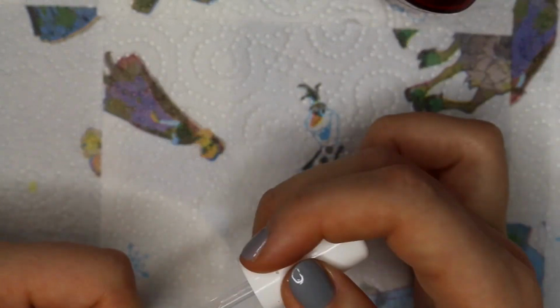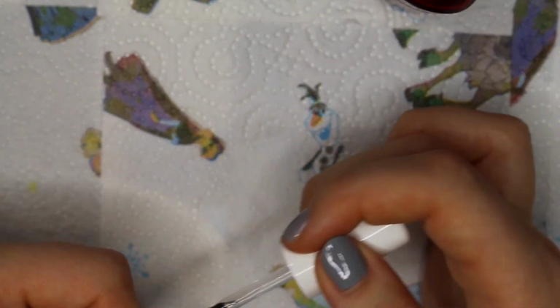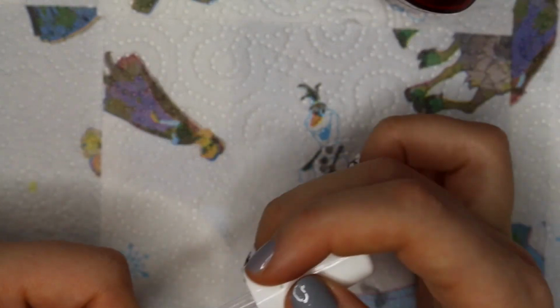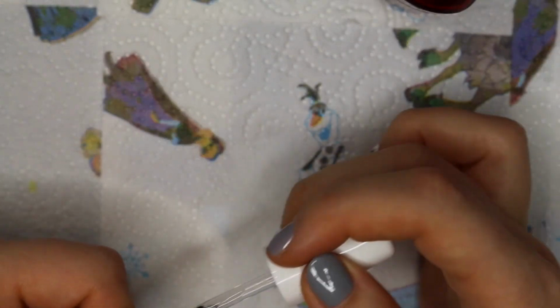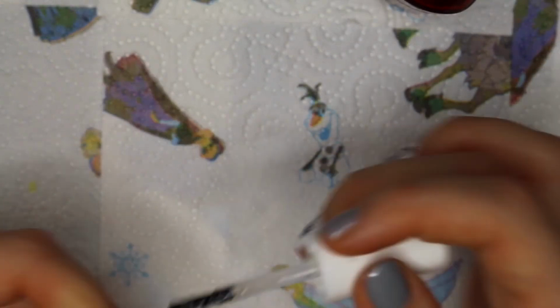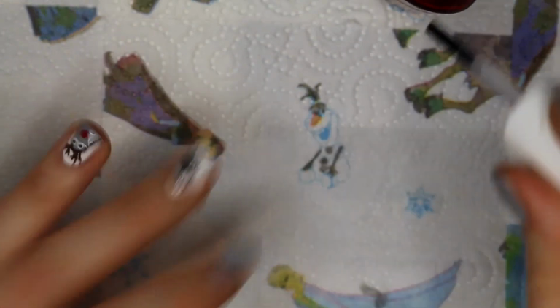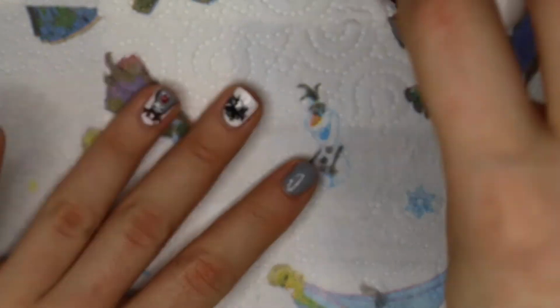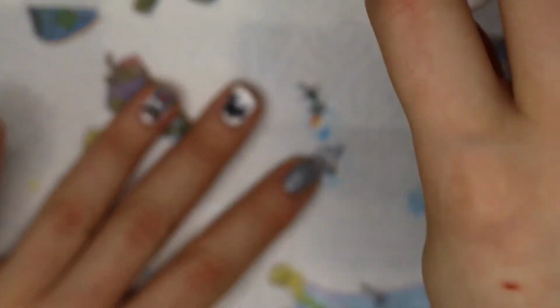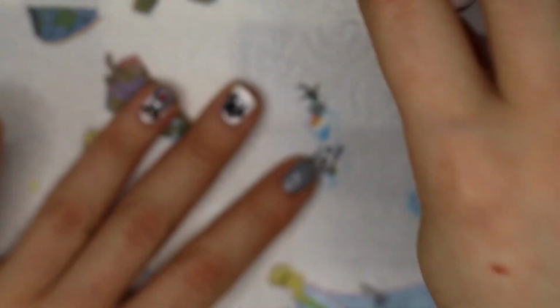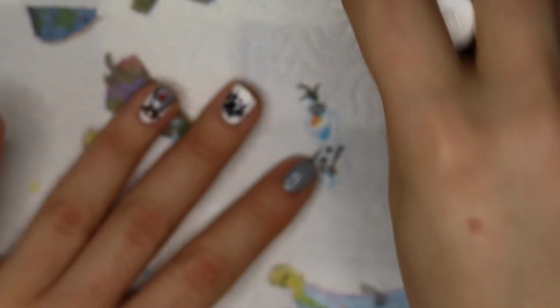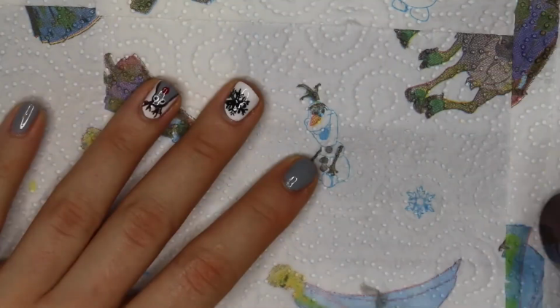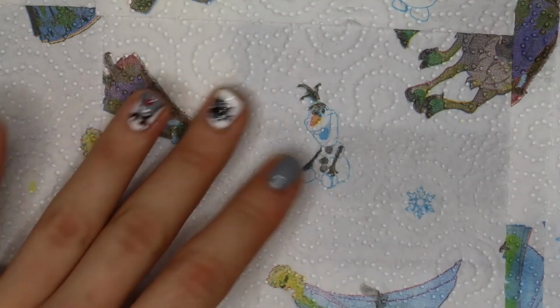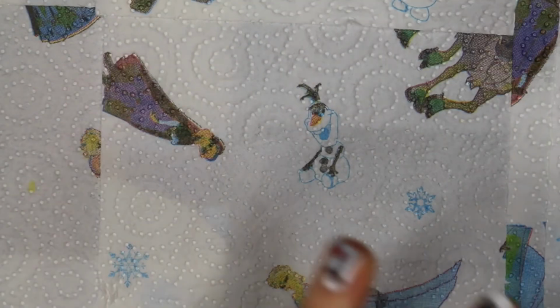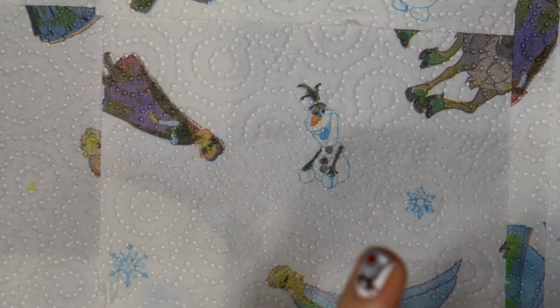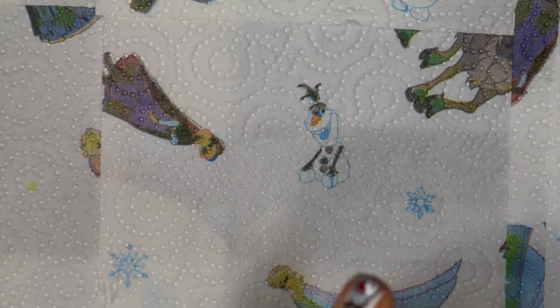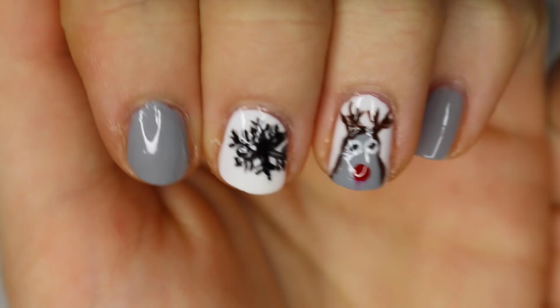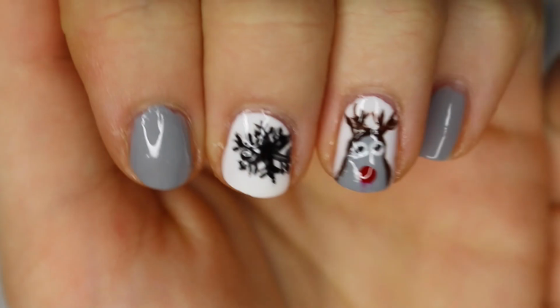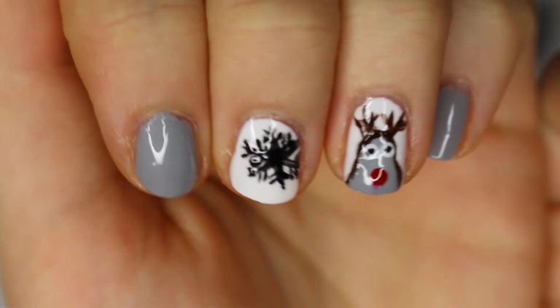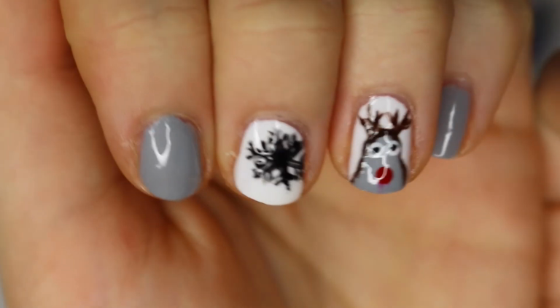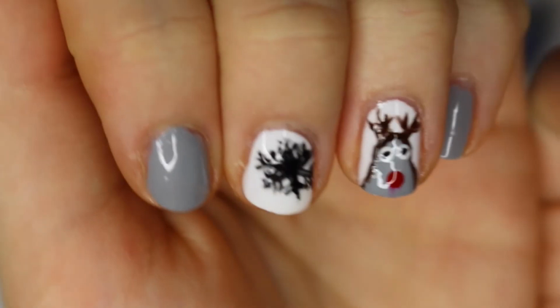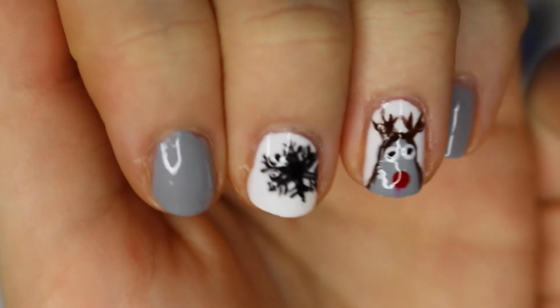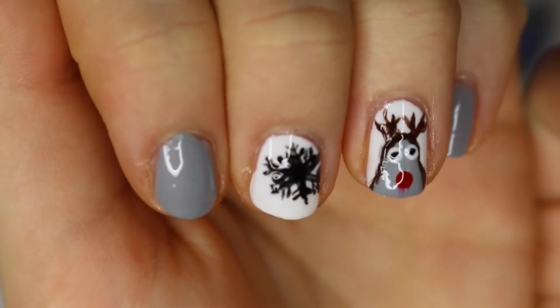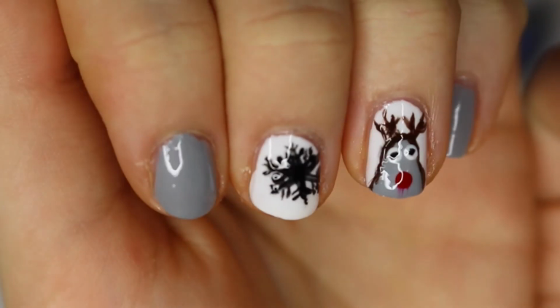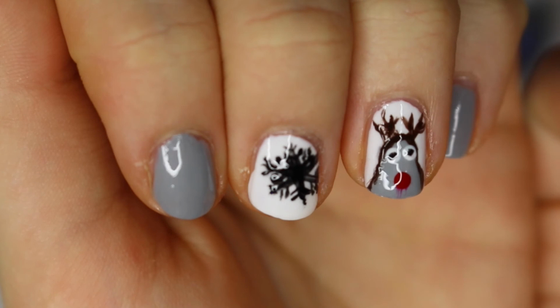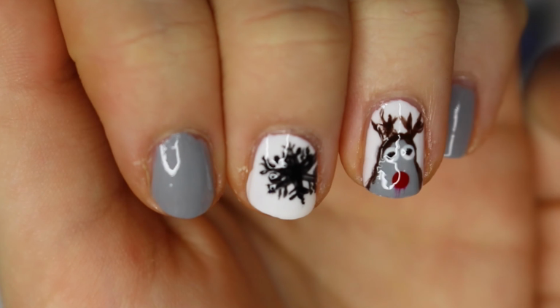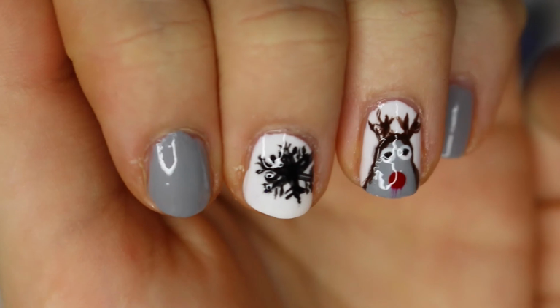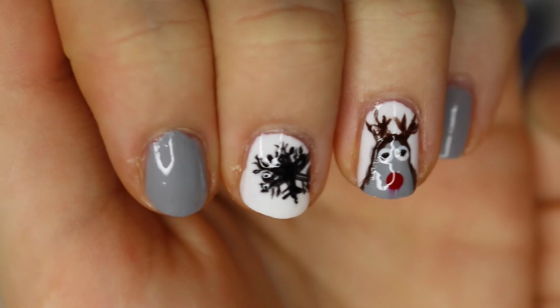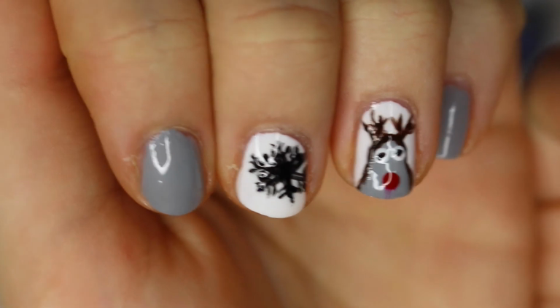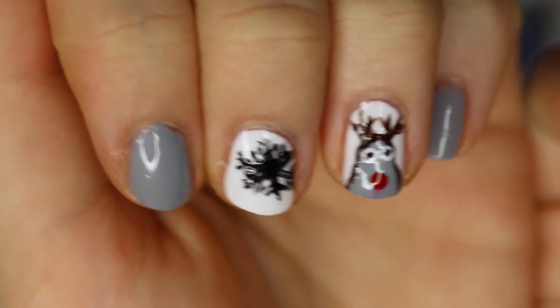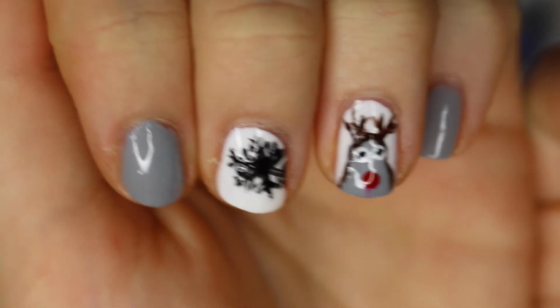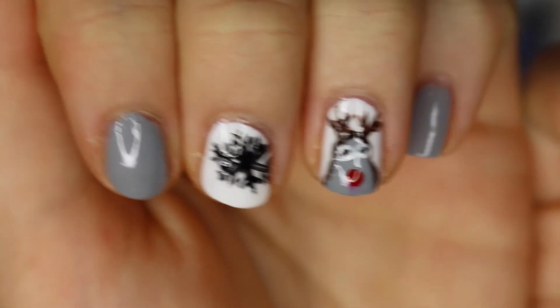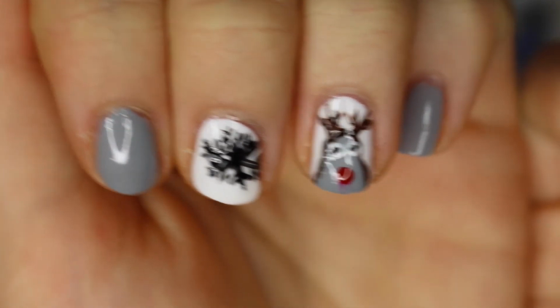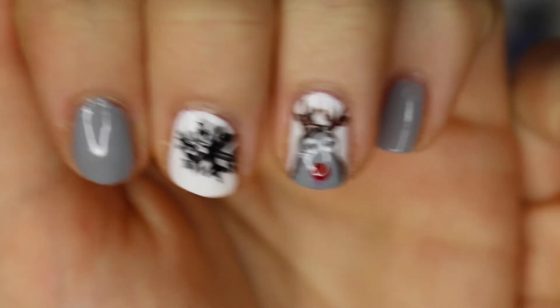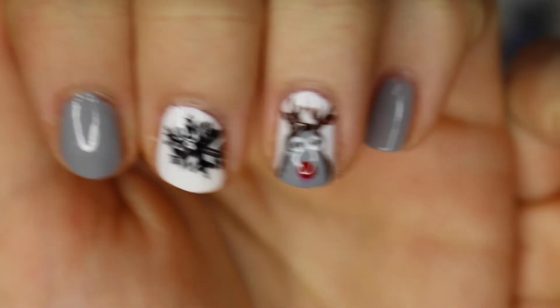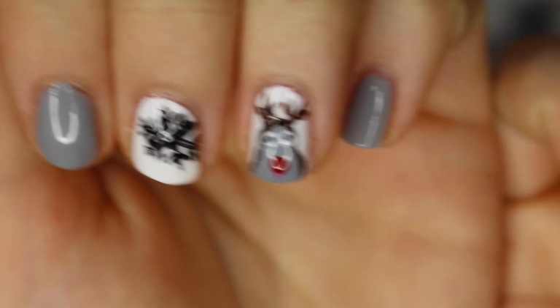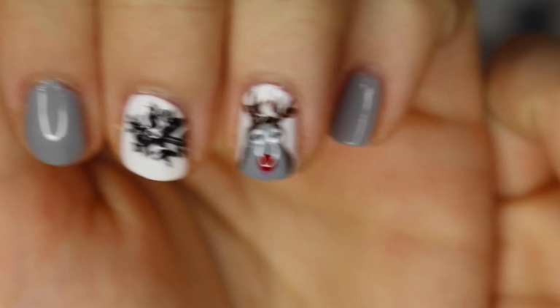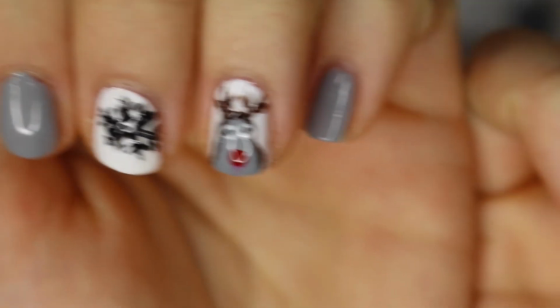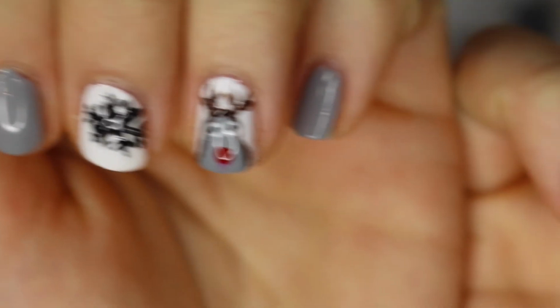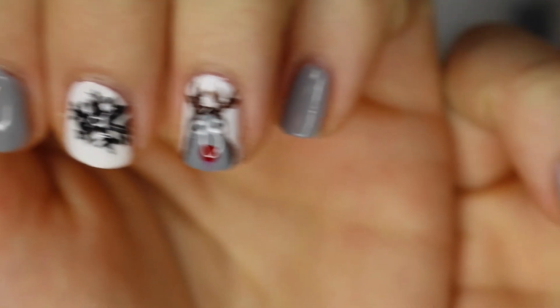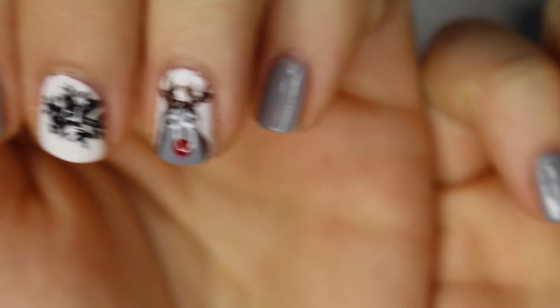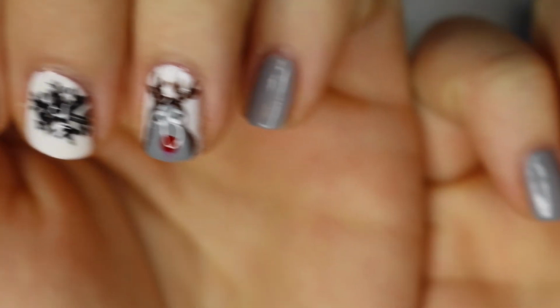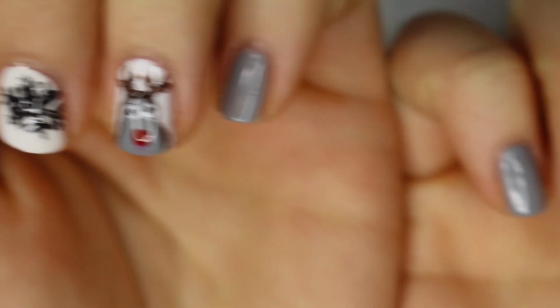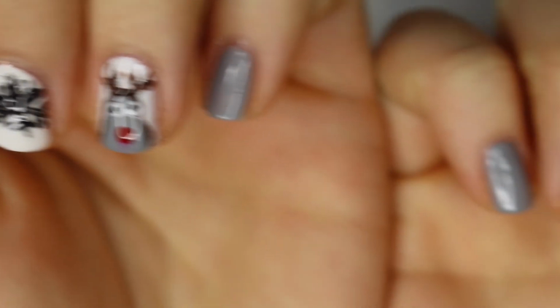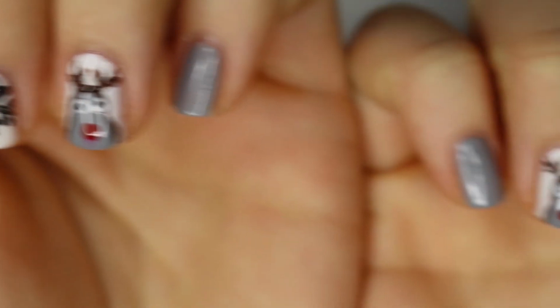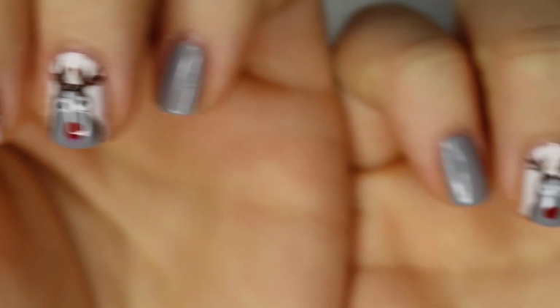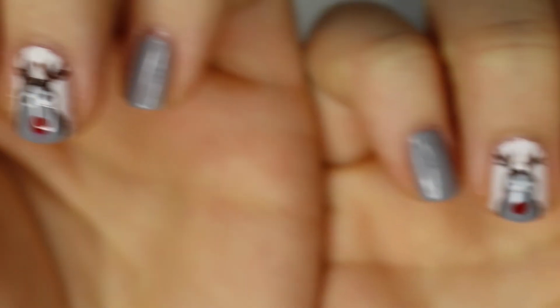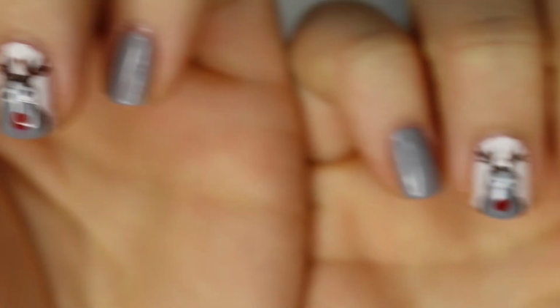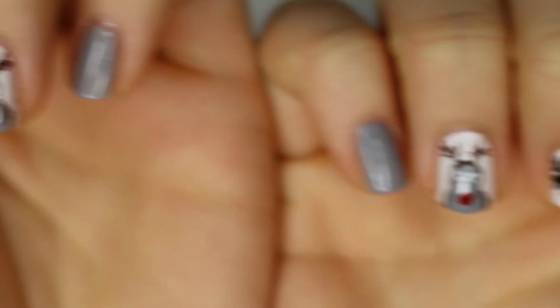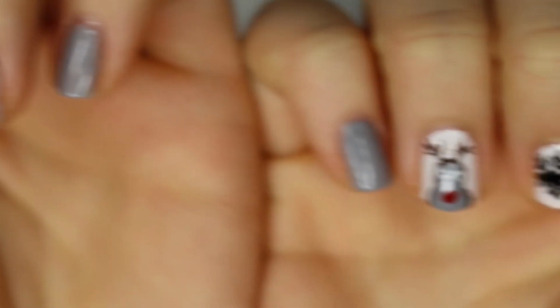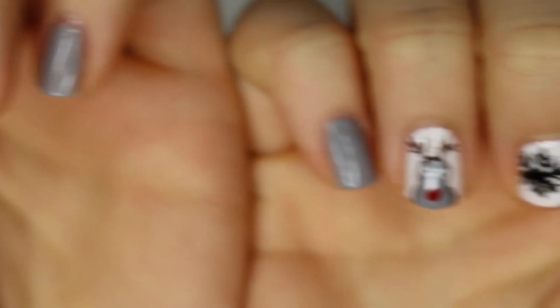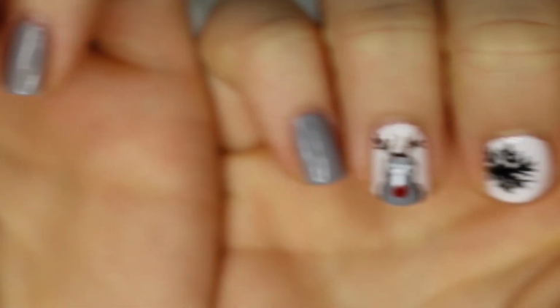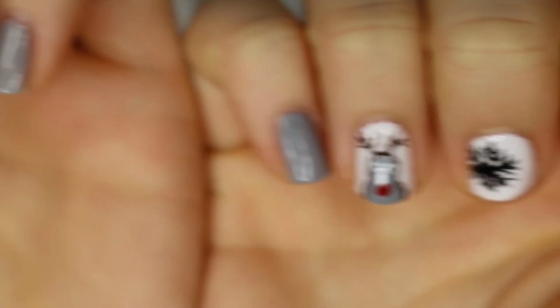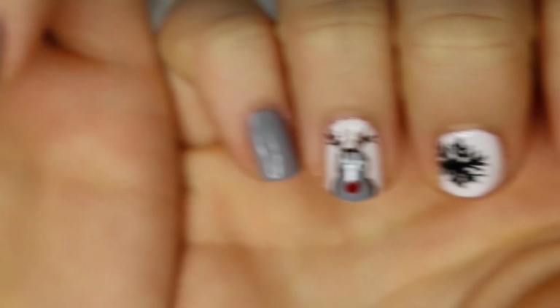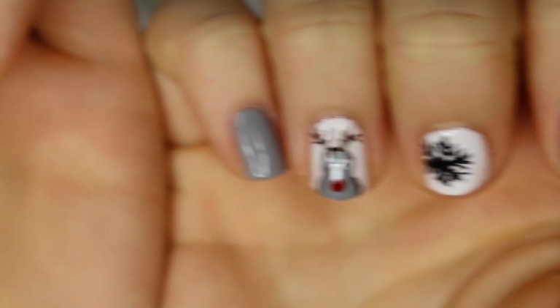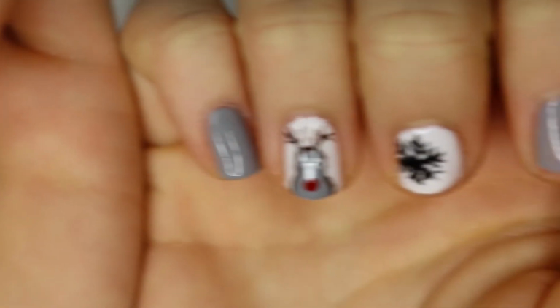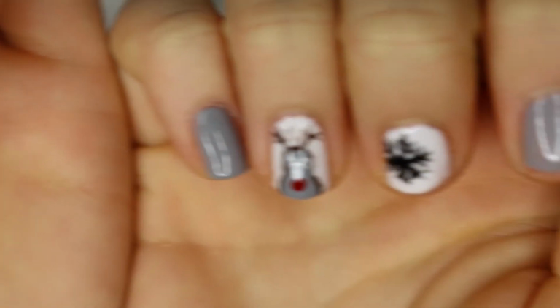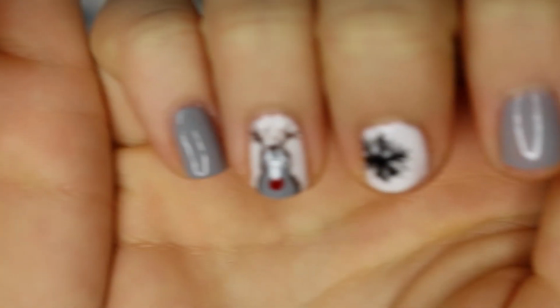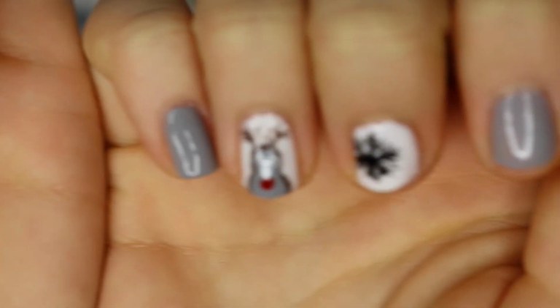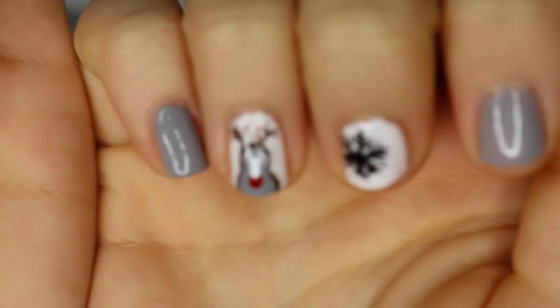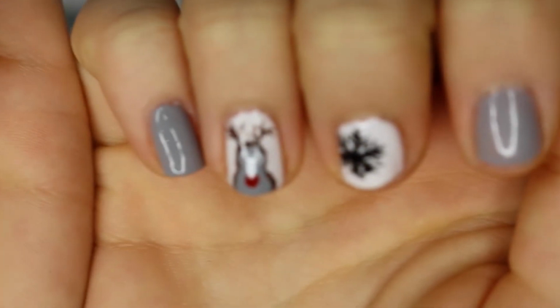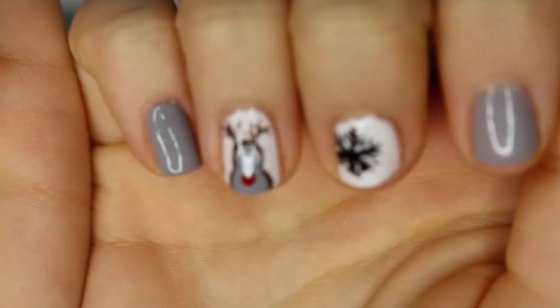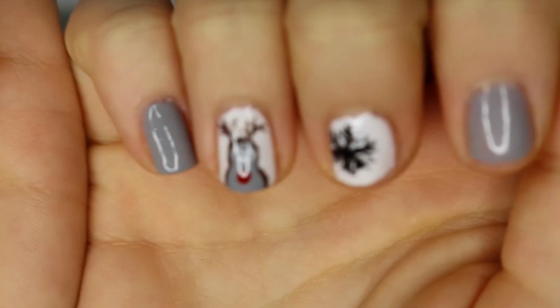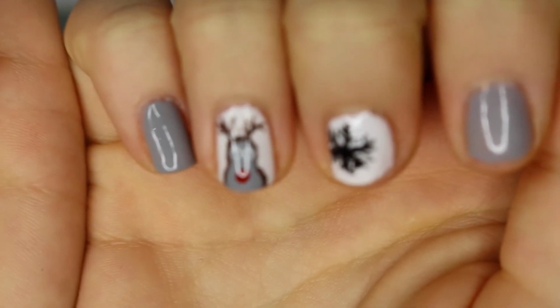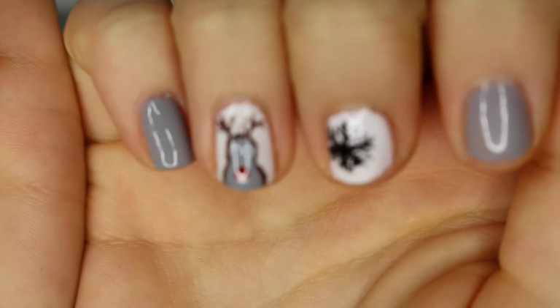There you have it — this is the finished nail look. I hope you like it. I wish you all a merry, merry Christmas, and we will see each other in my next video. Bye!